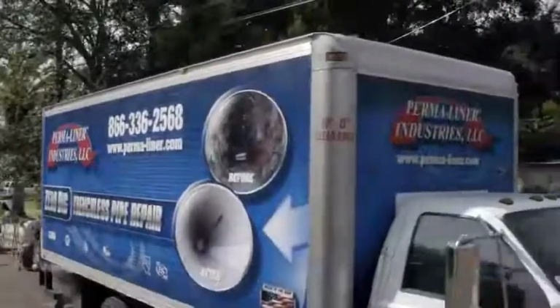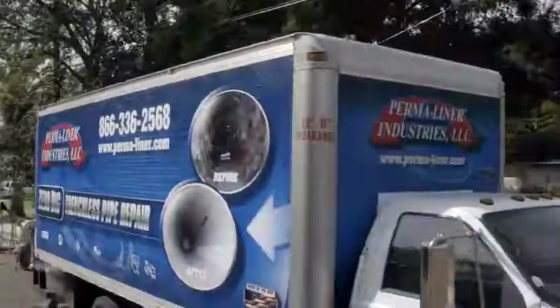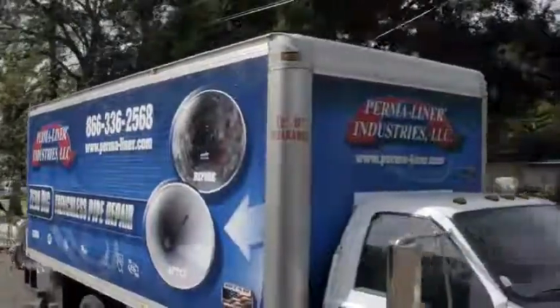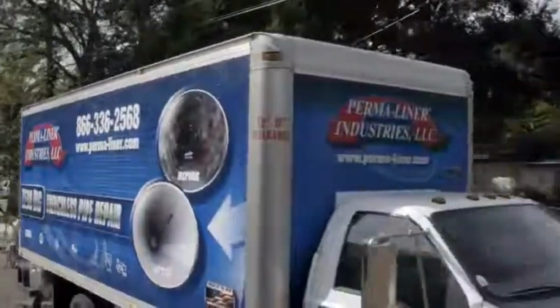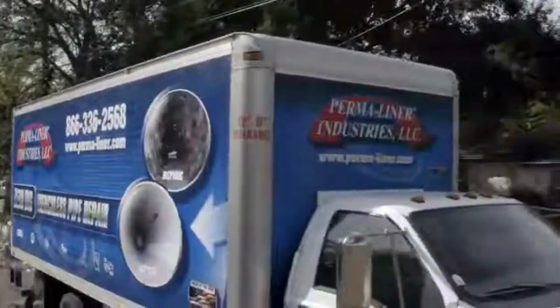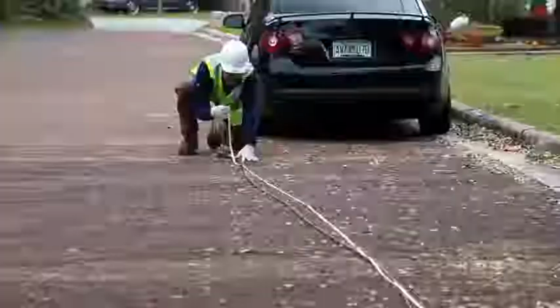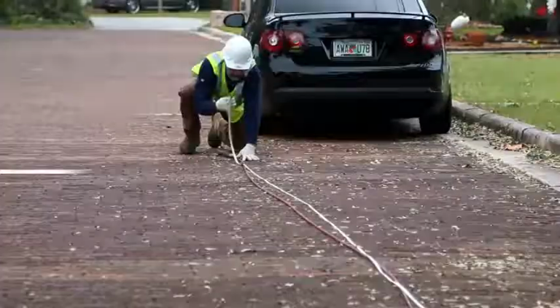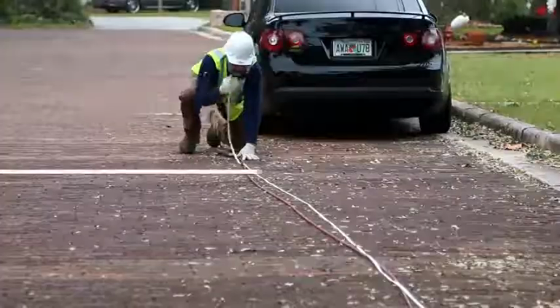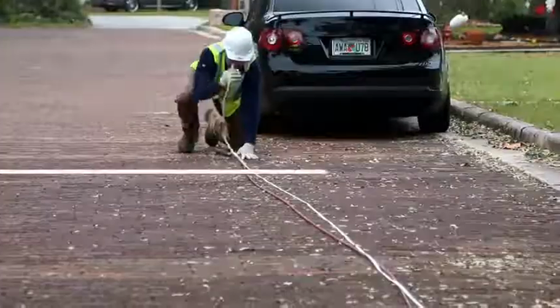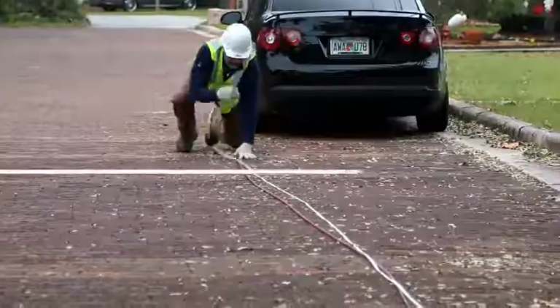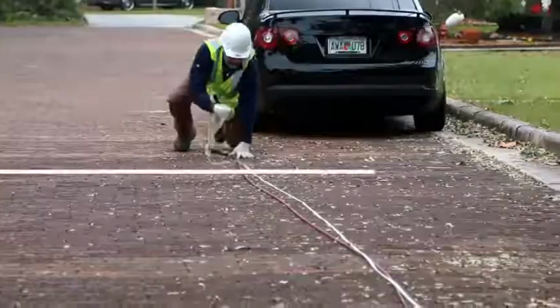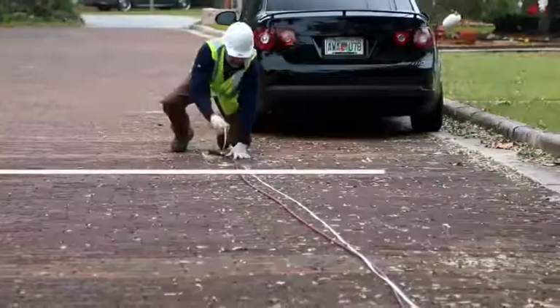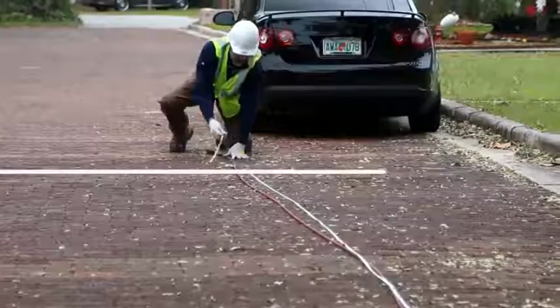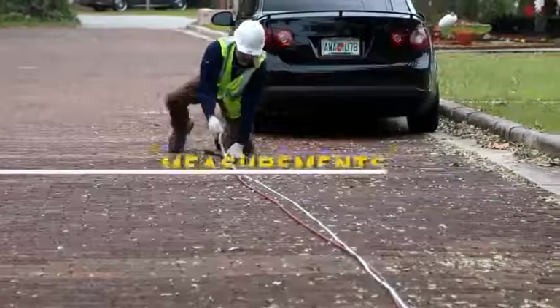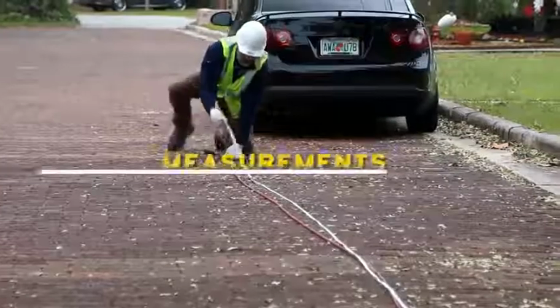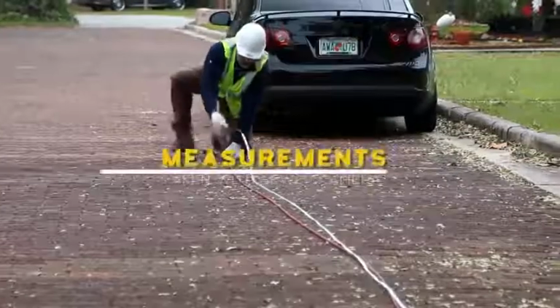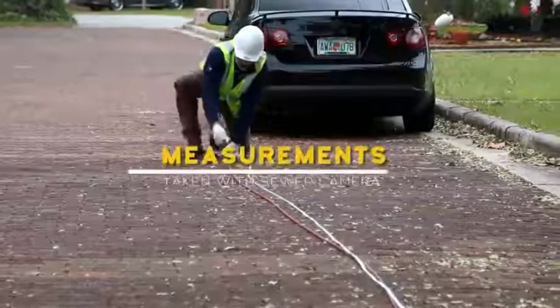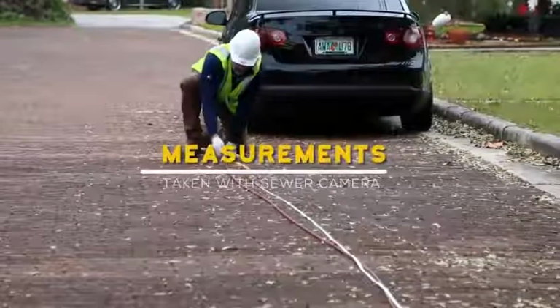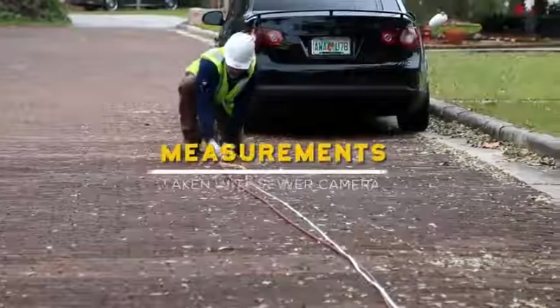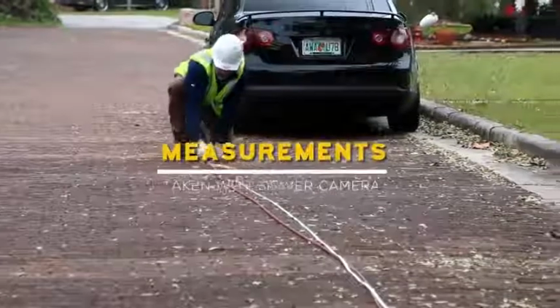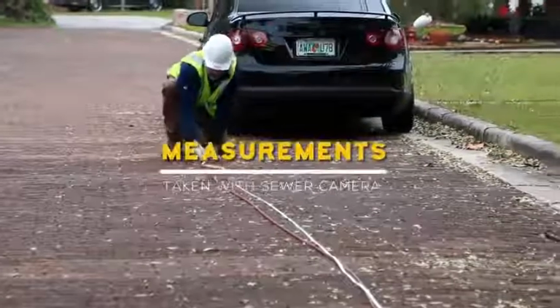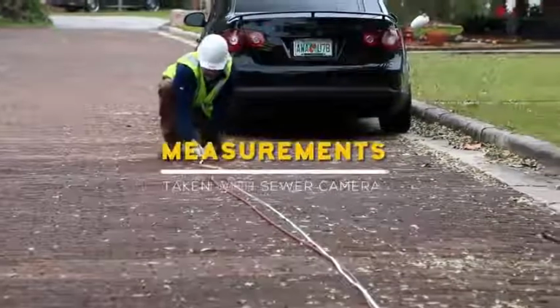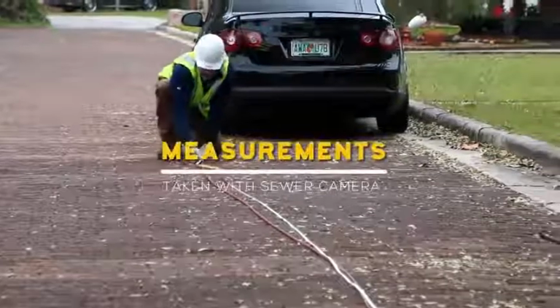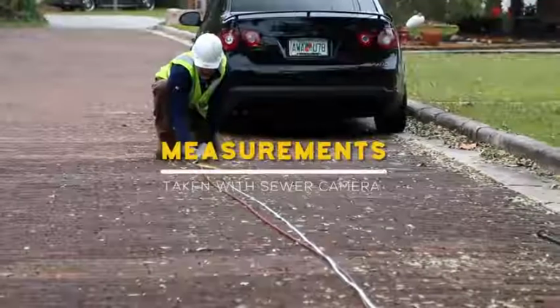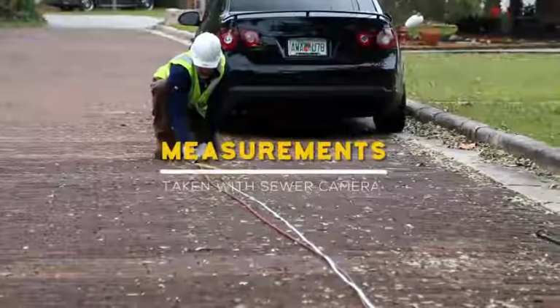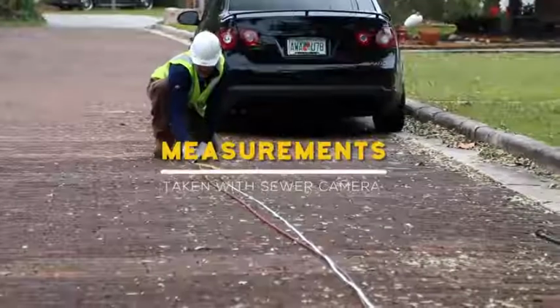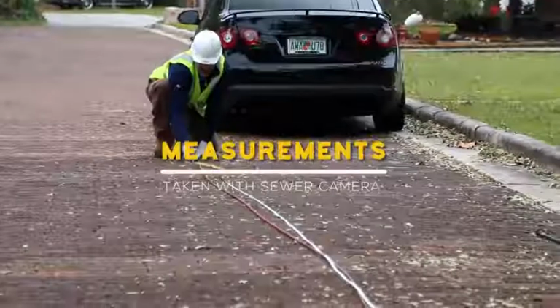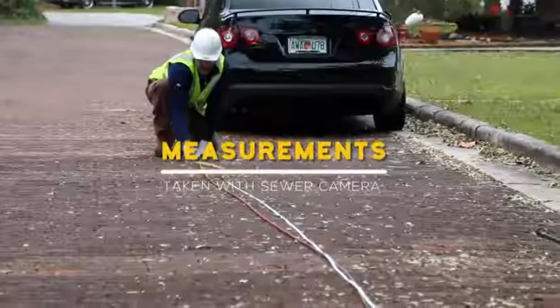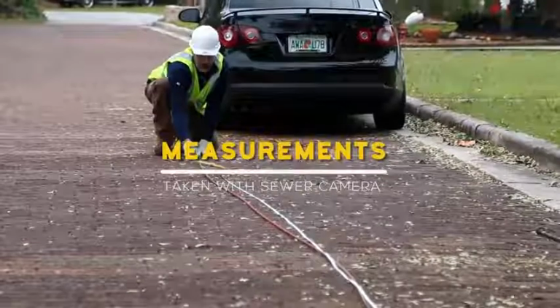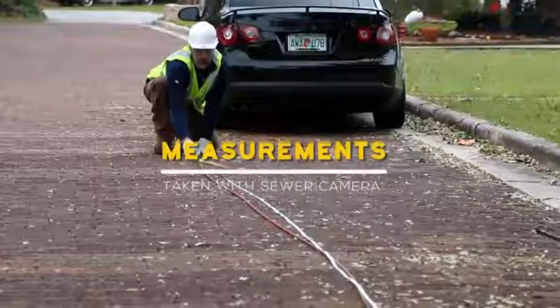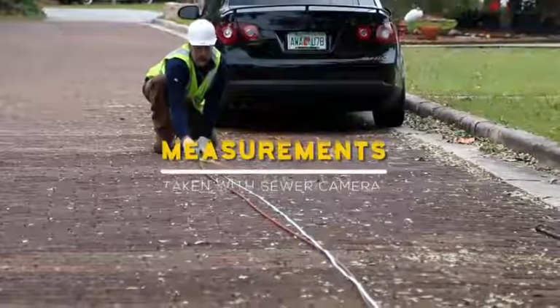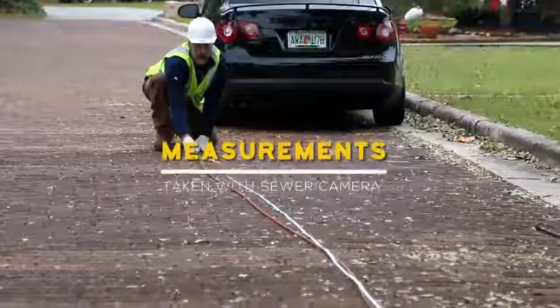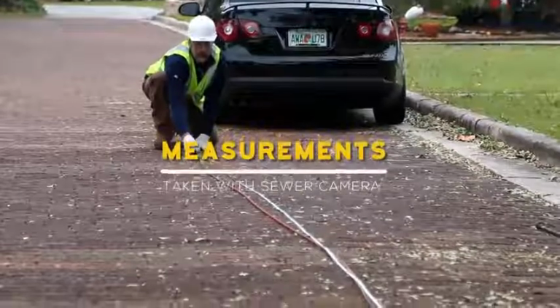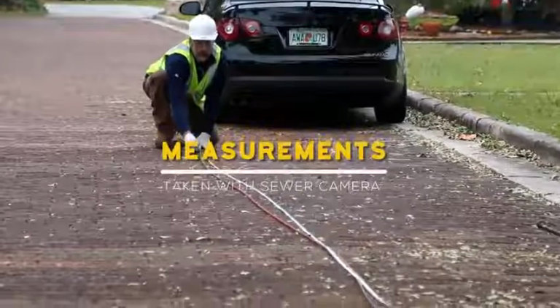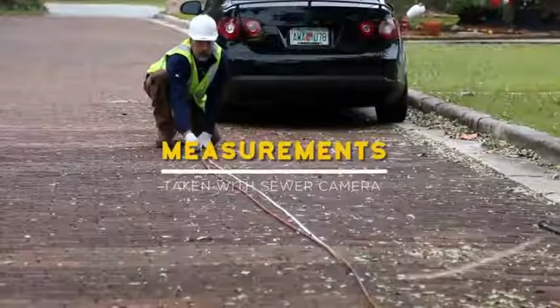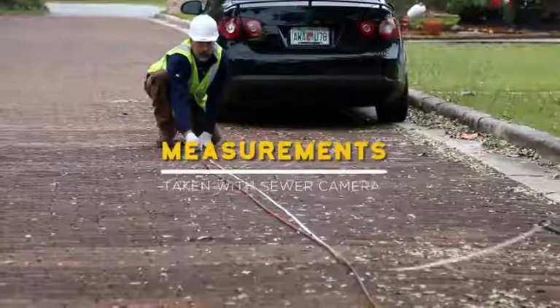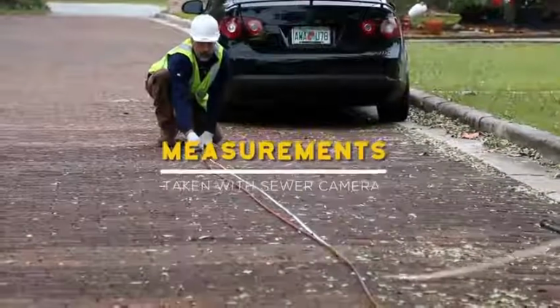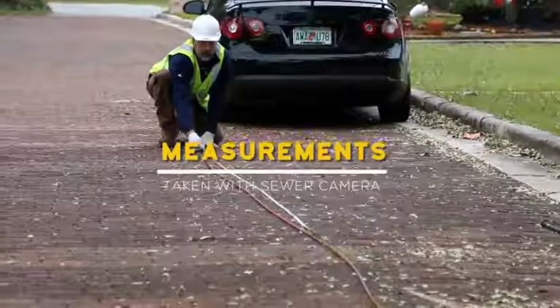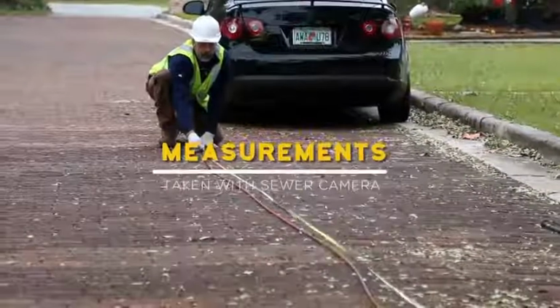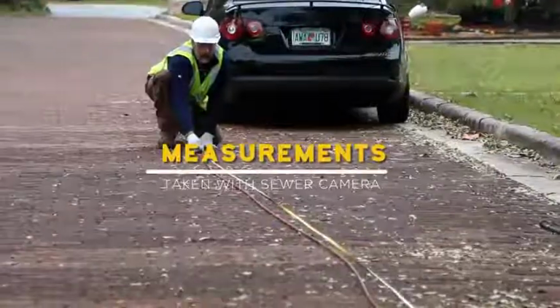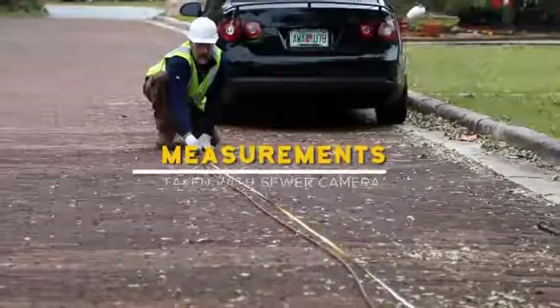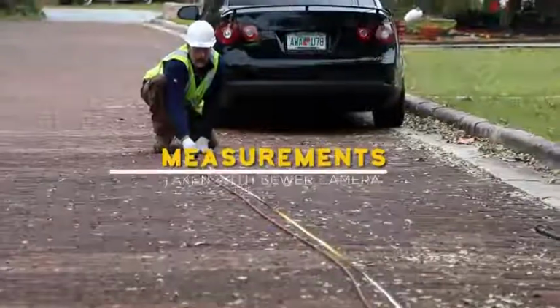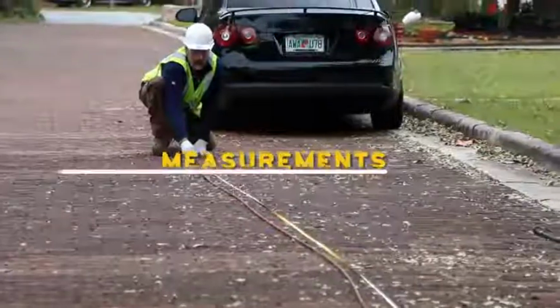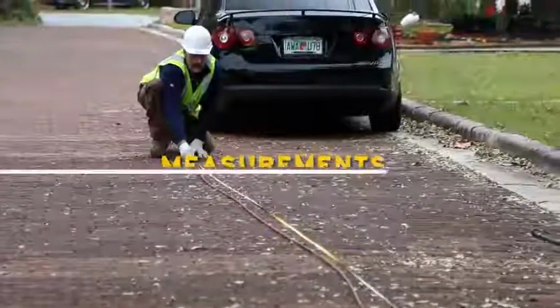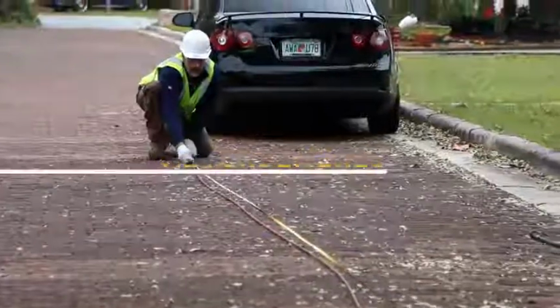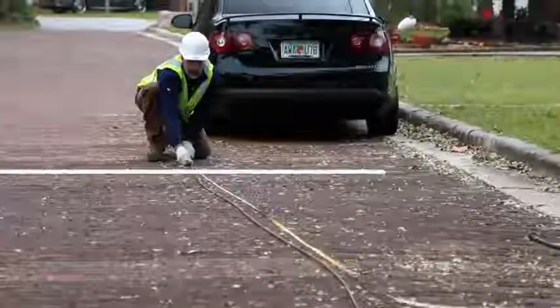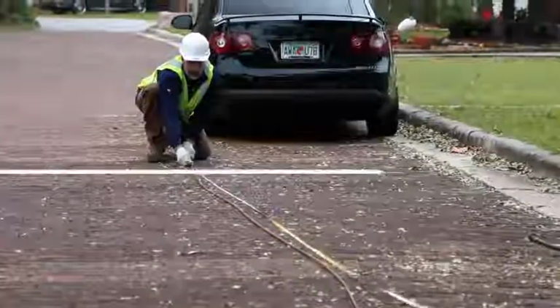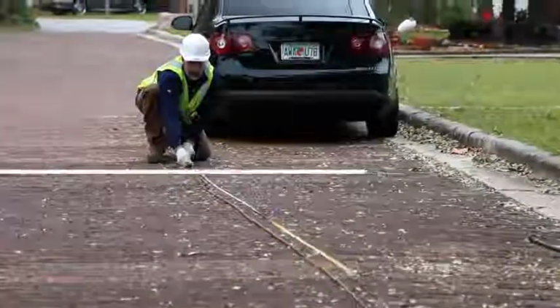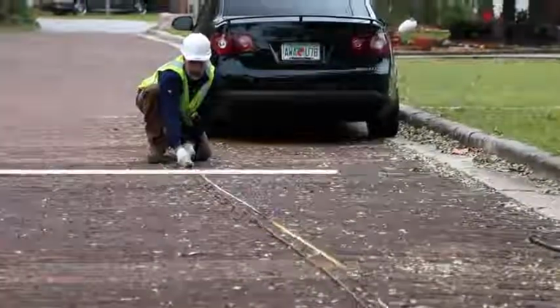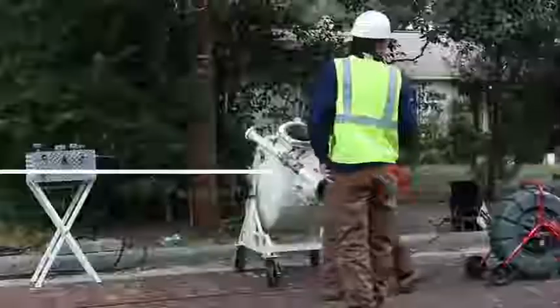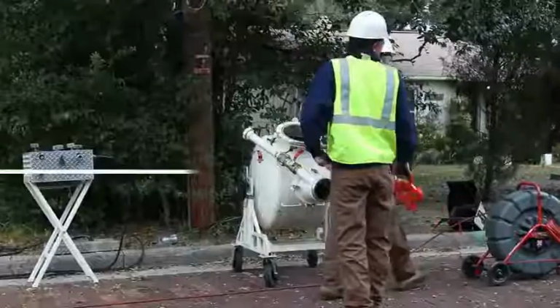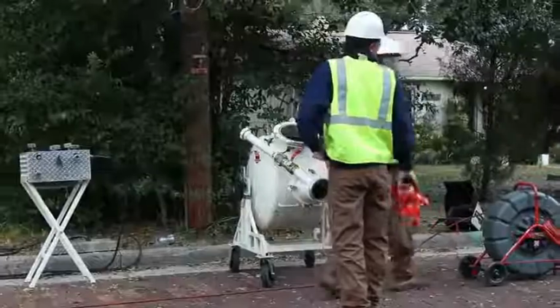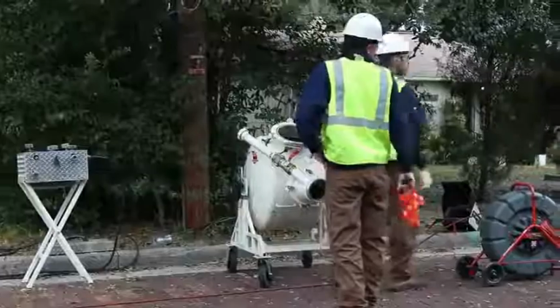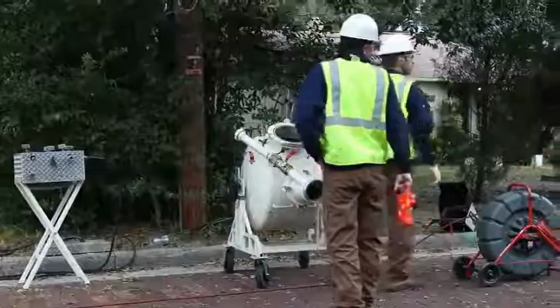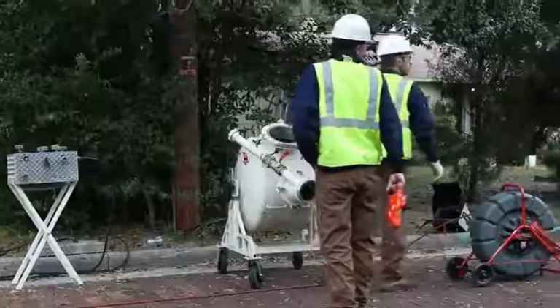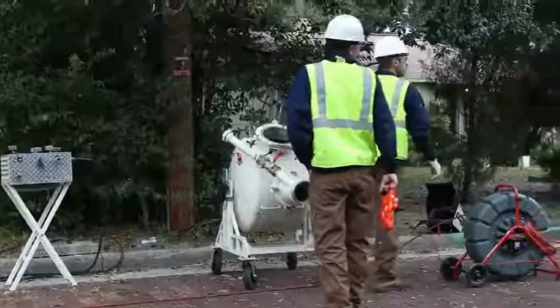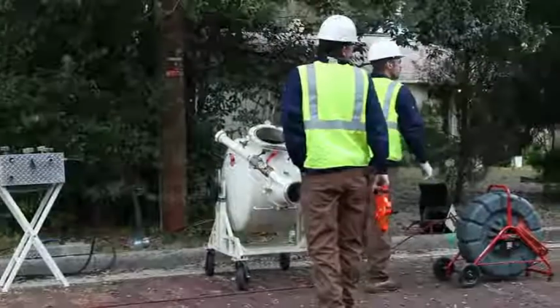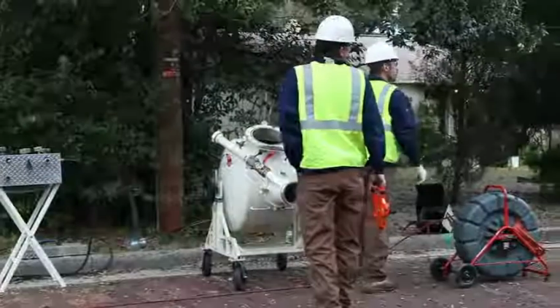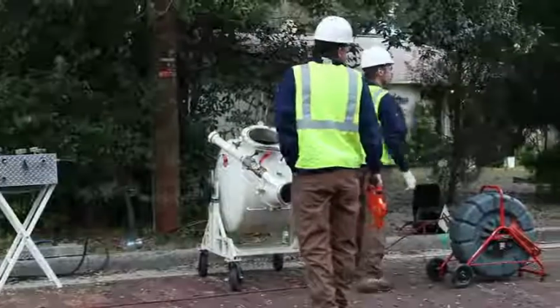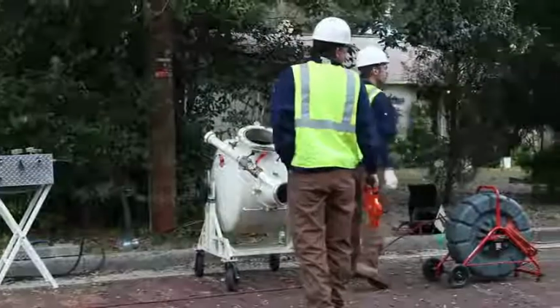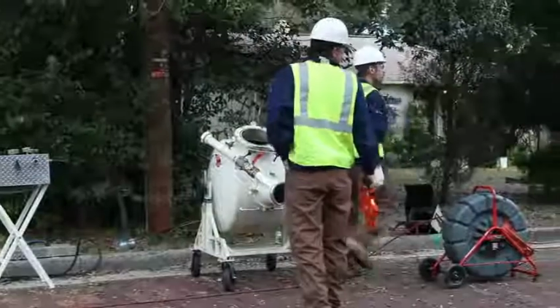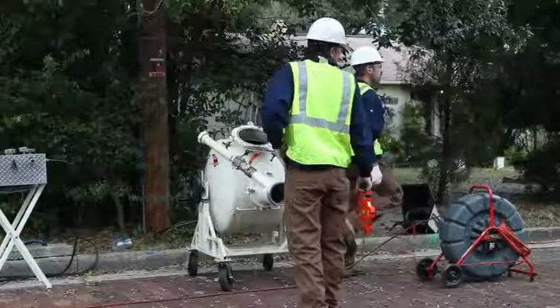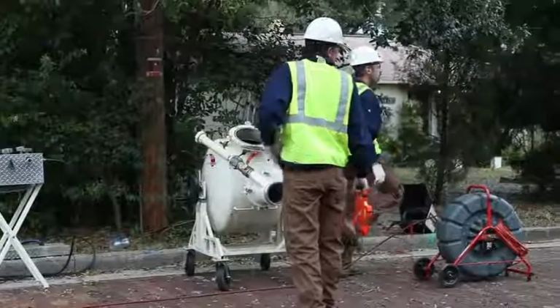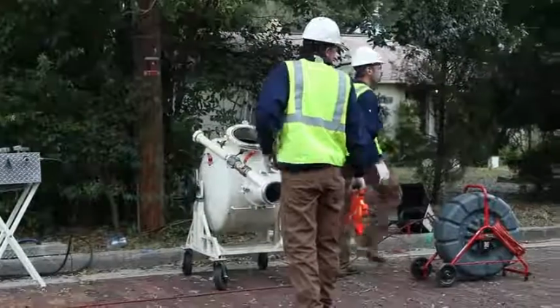Measurements are taken with a sewer camera of the clean-out stack pipe, desired liner starting point, and desired liner stopping point.